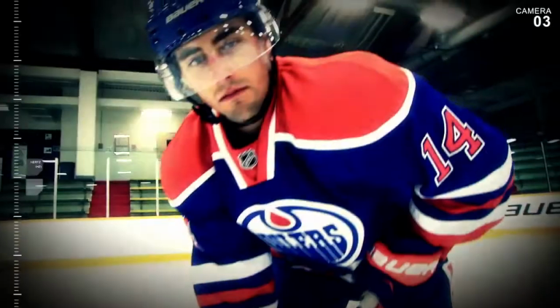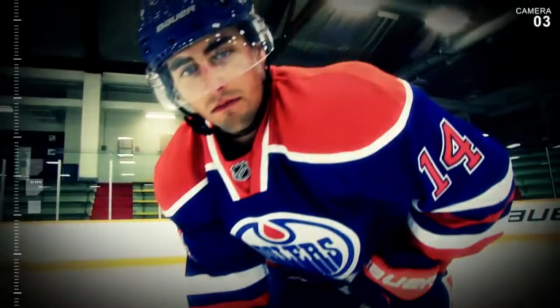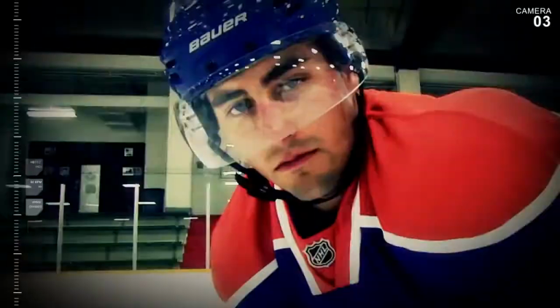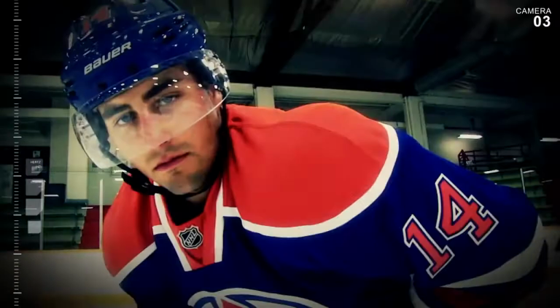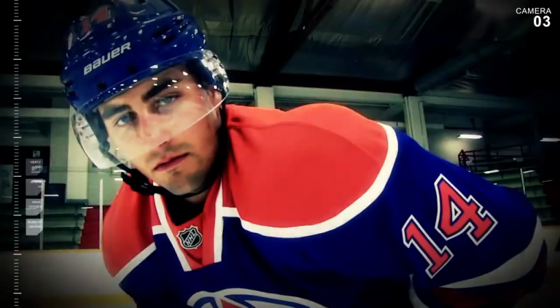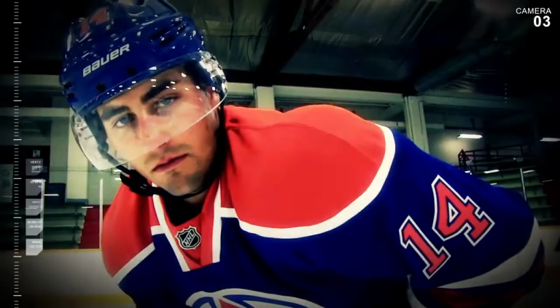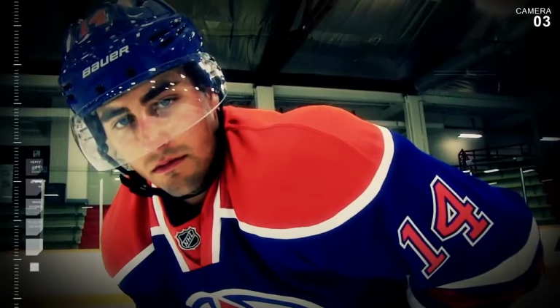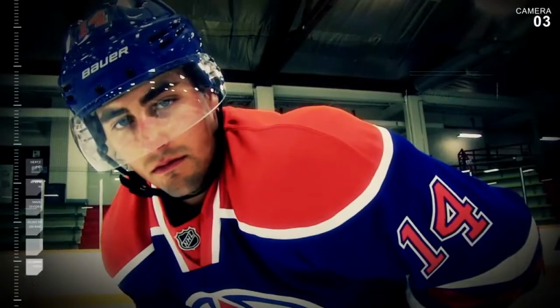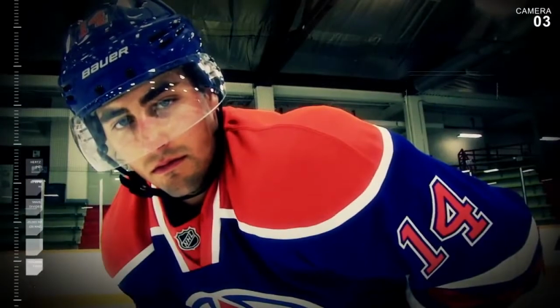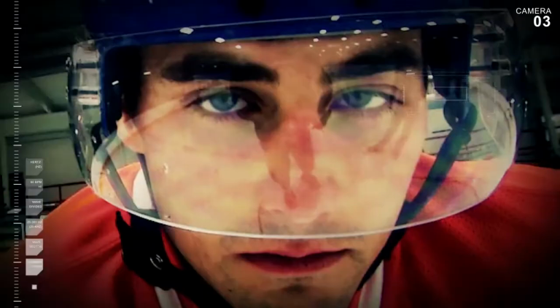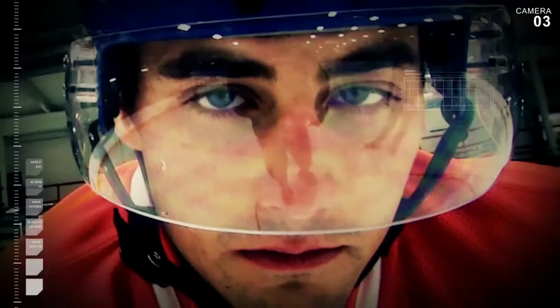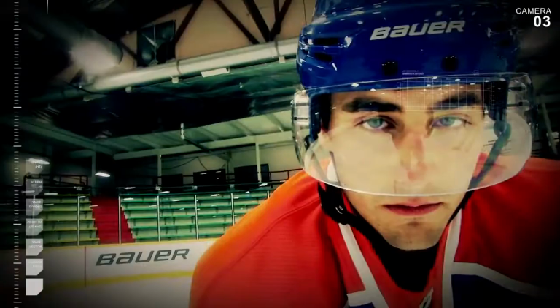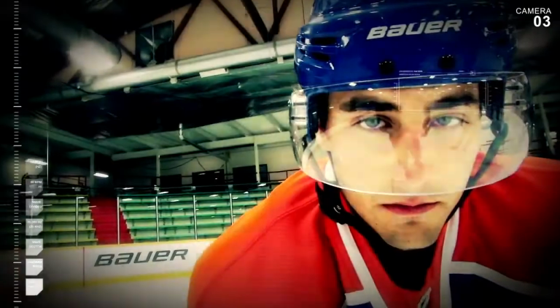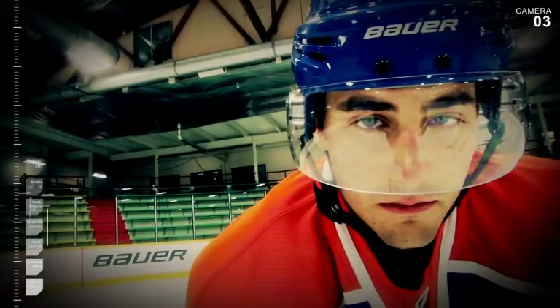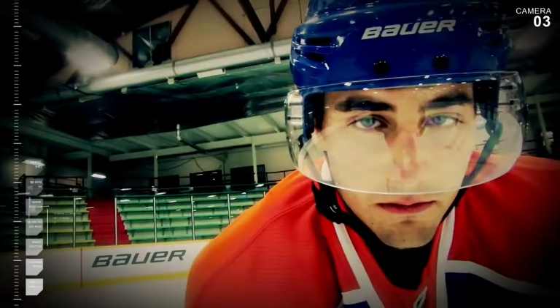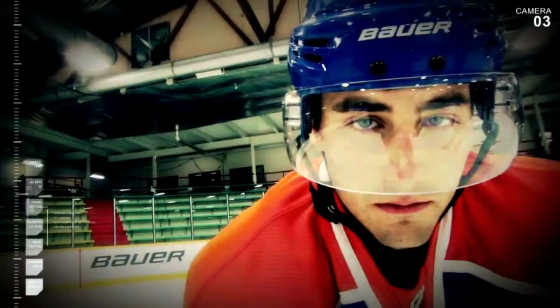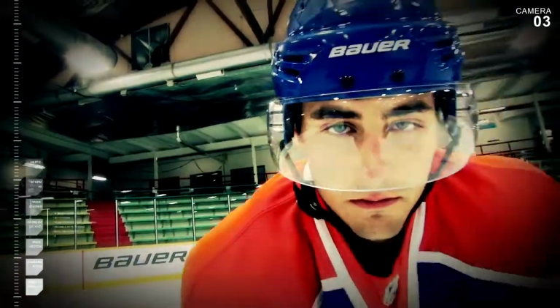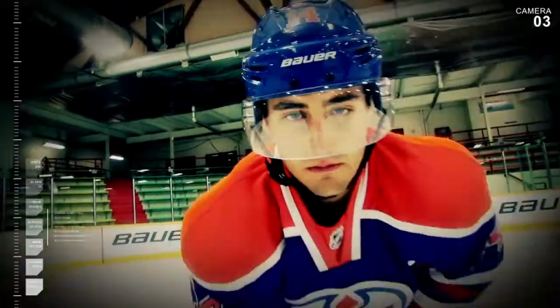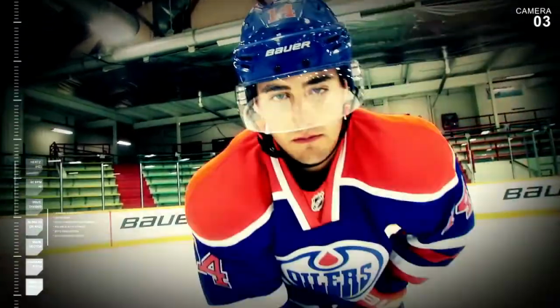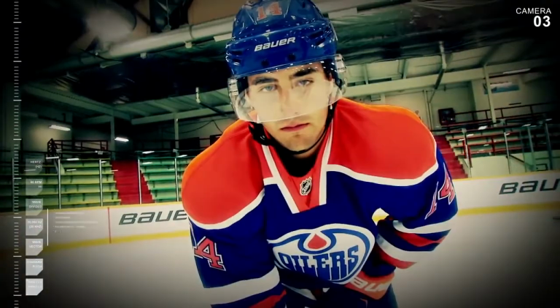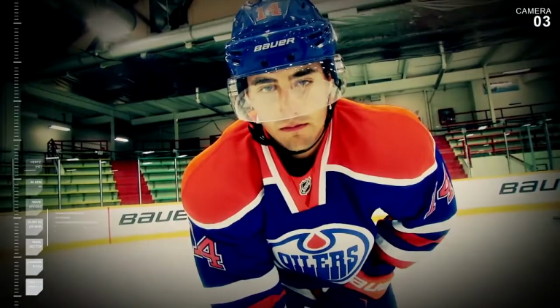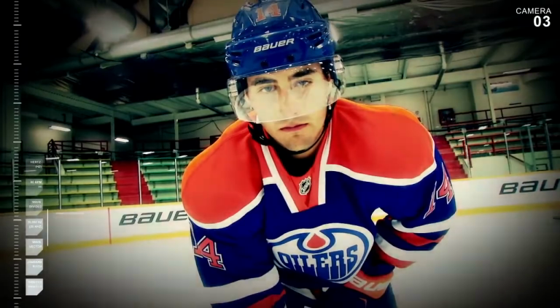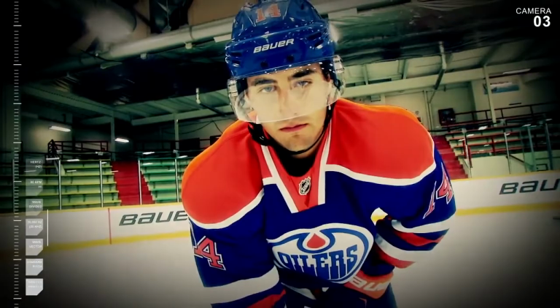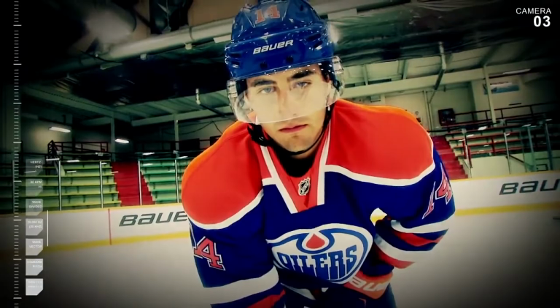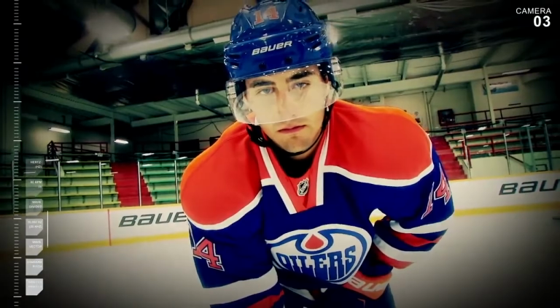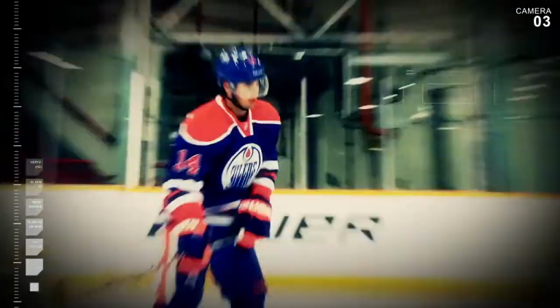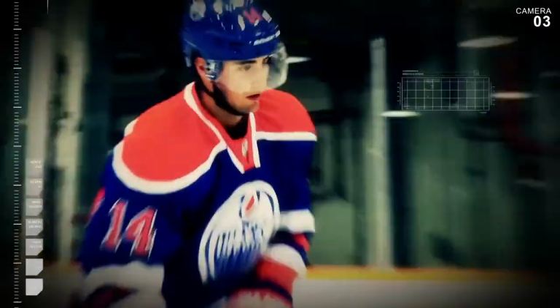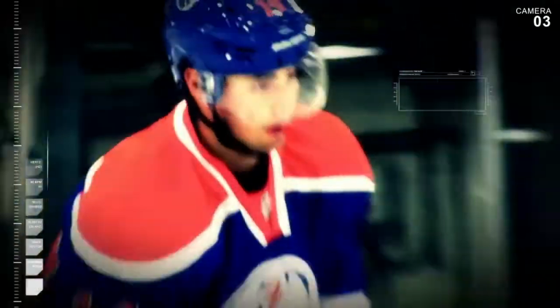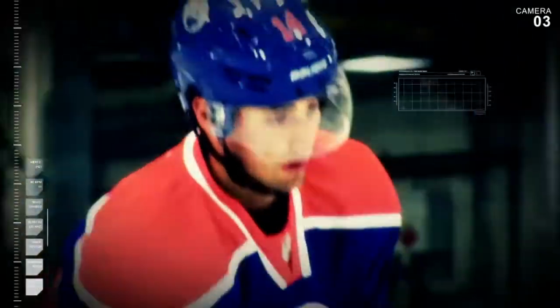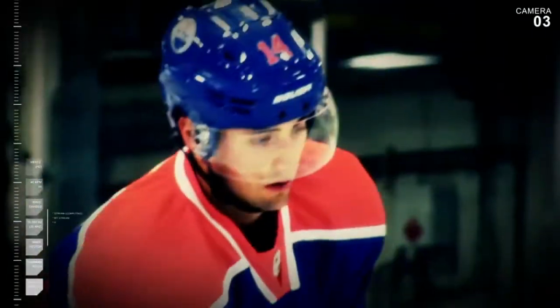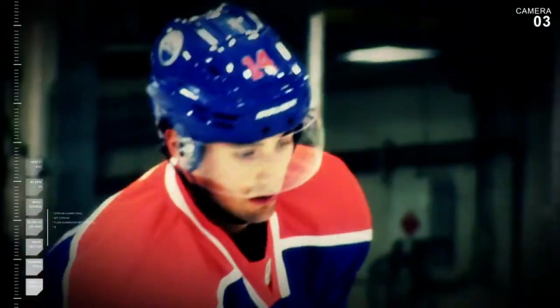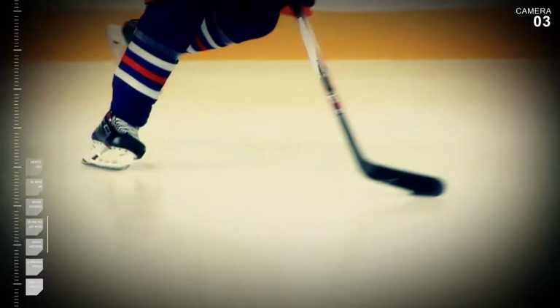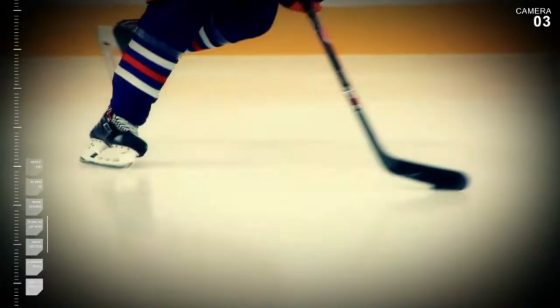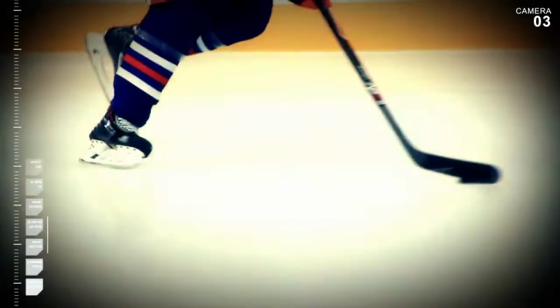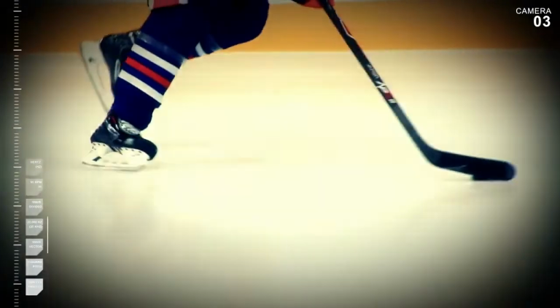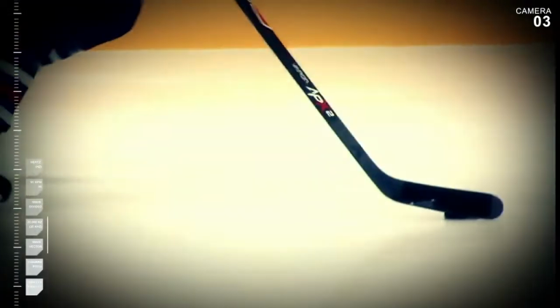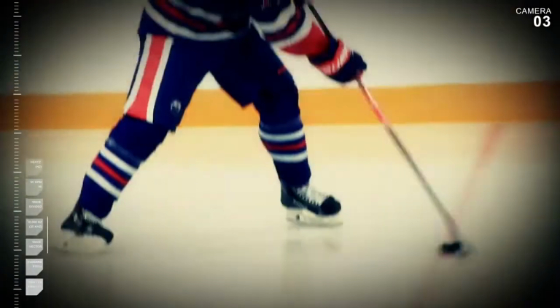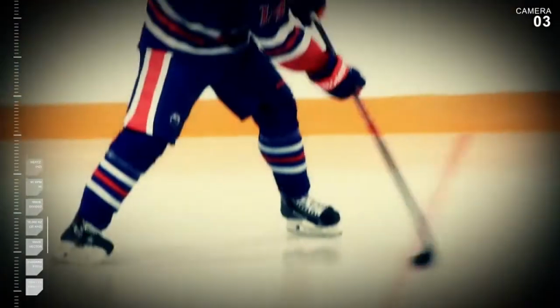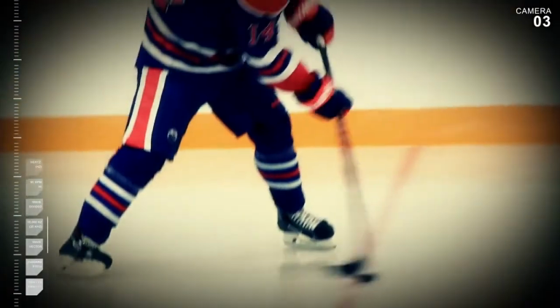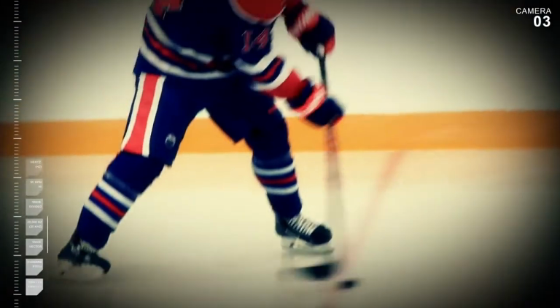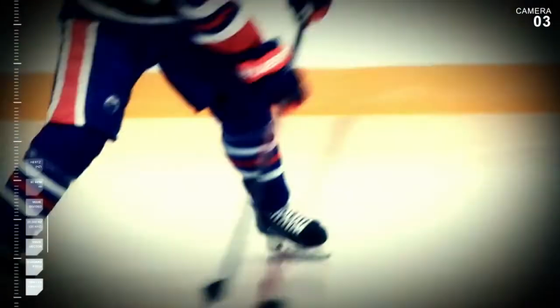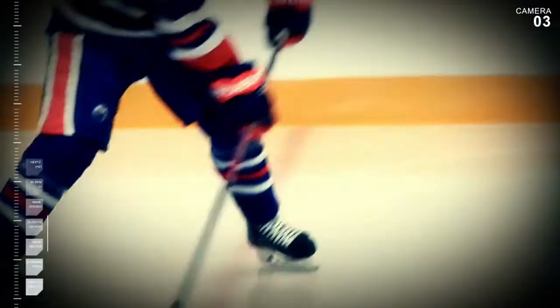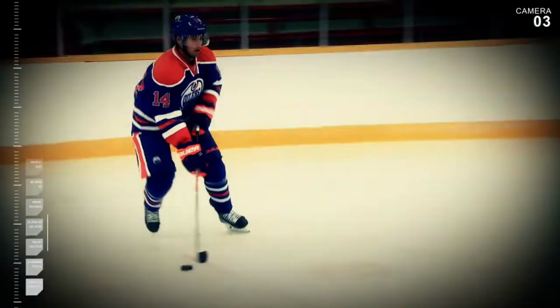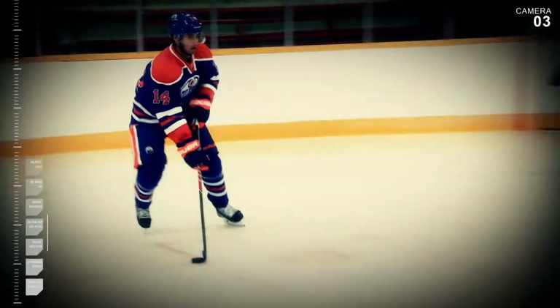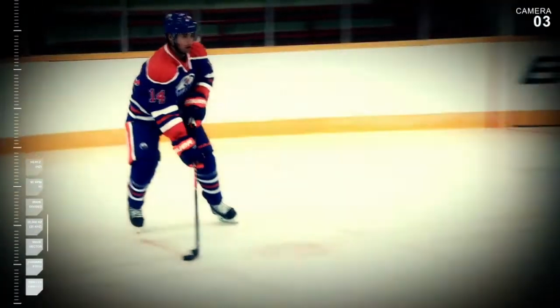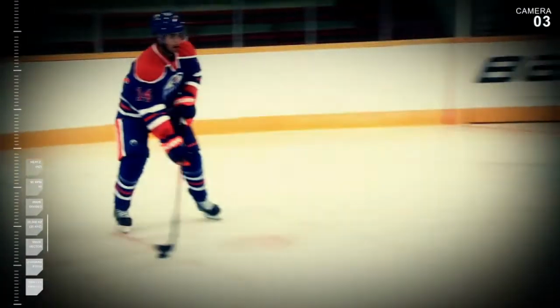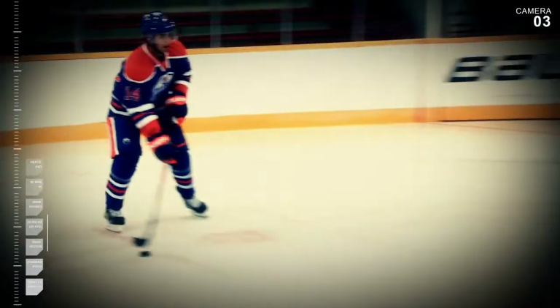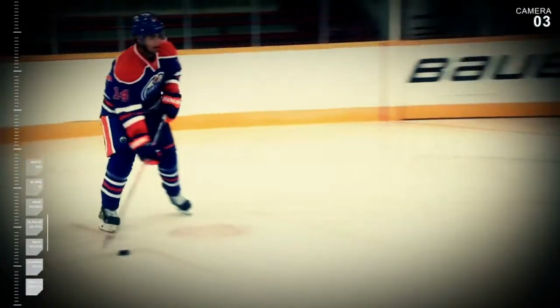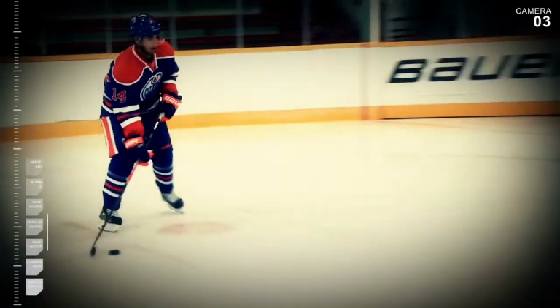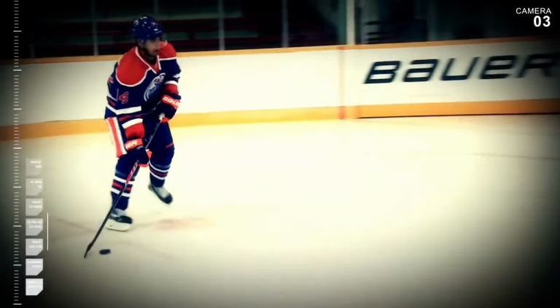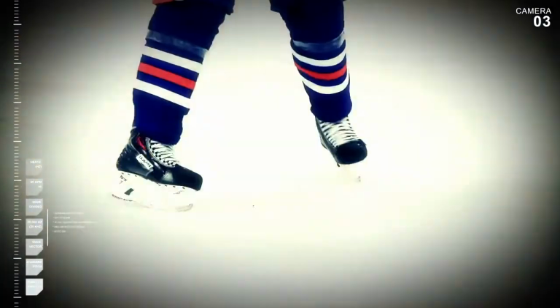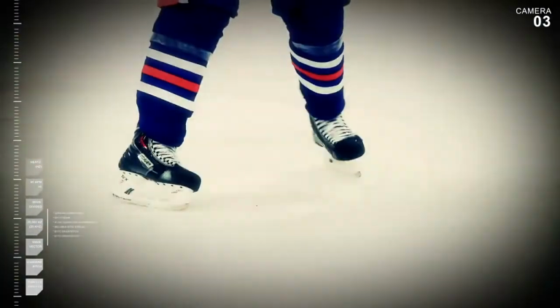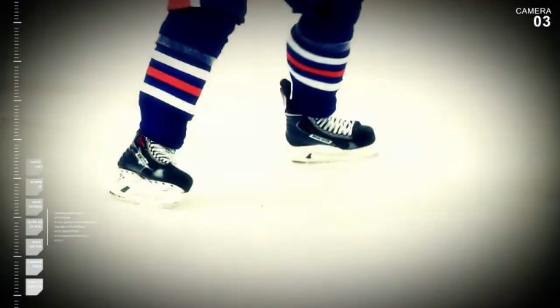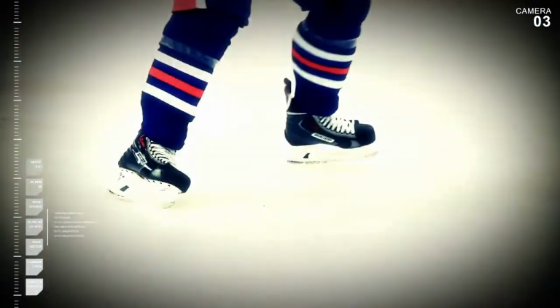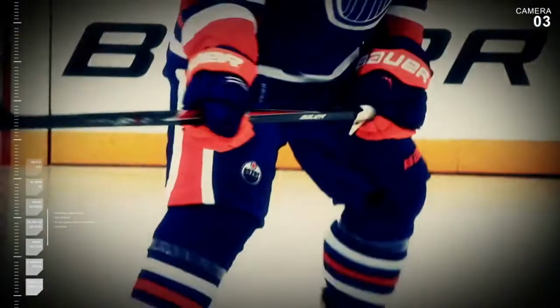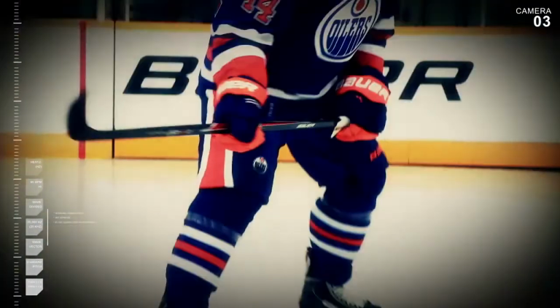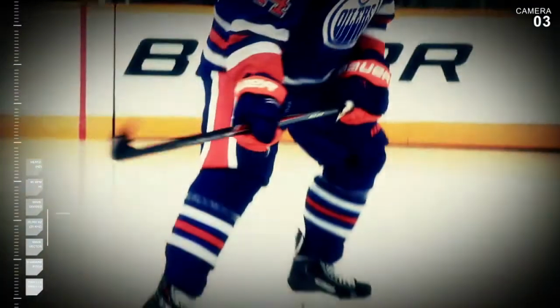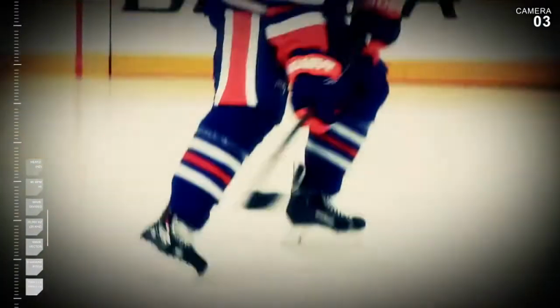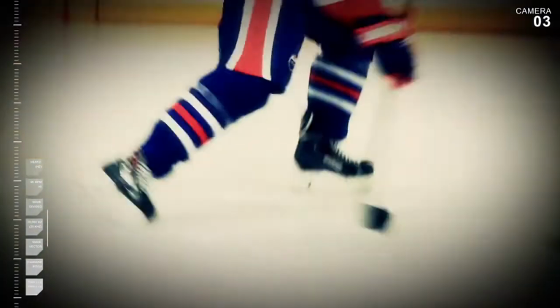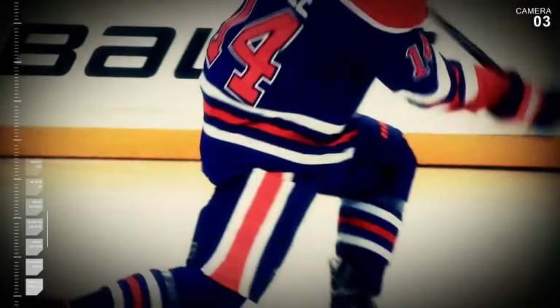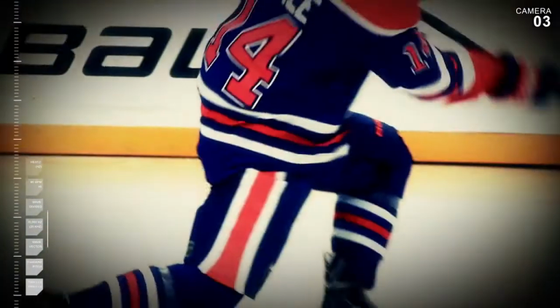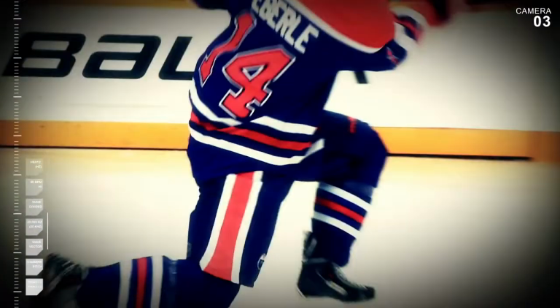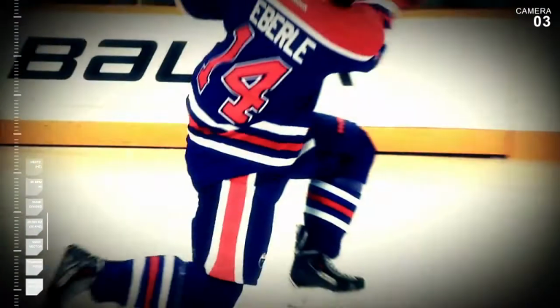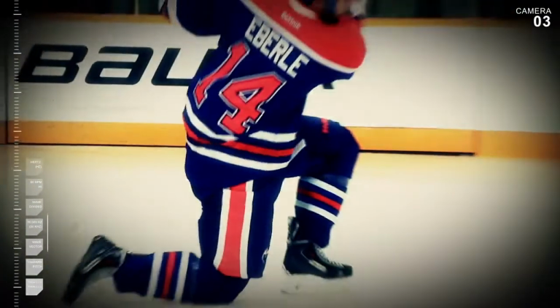Special Agent Jordan Everly uses the Bauer Vapor APX2 stick to gain every advantage over his opposition.